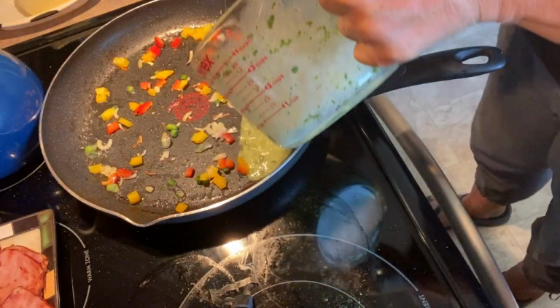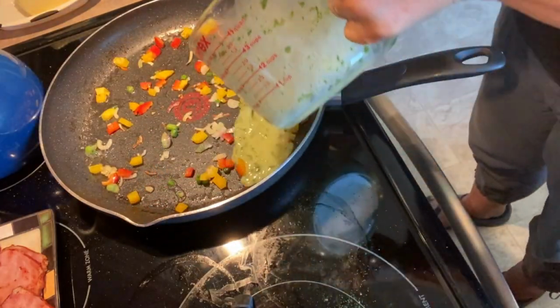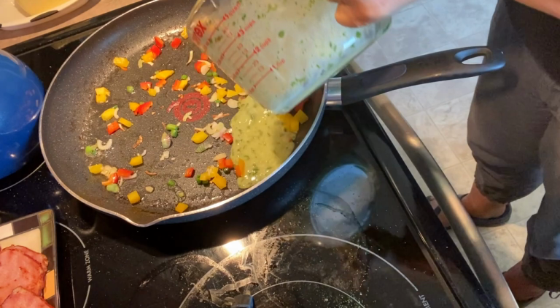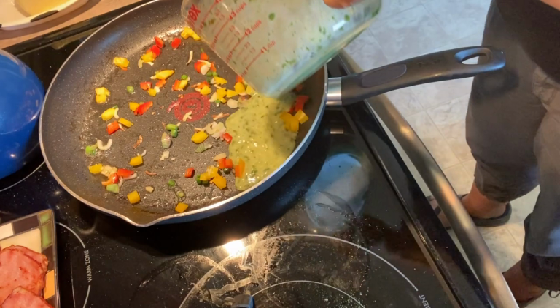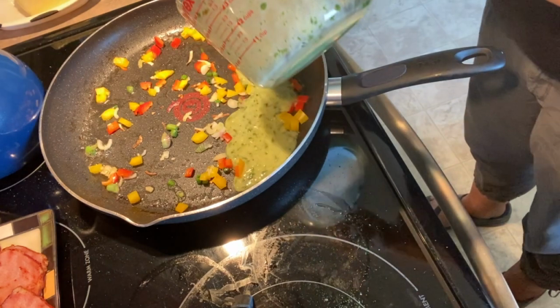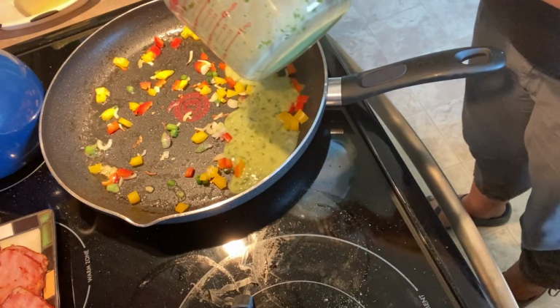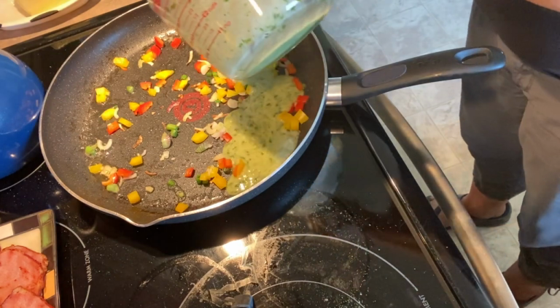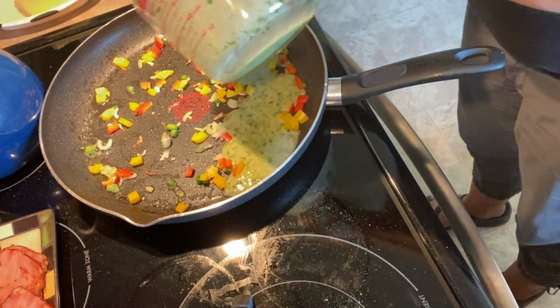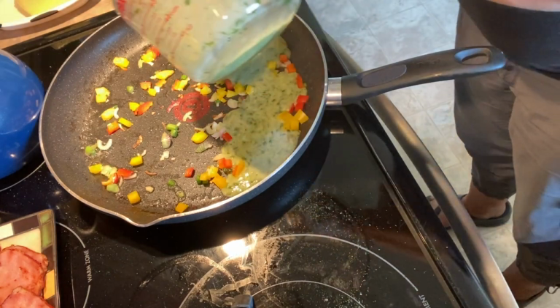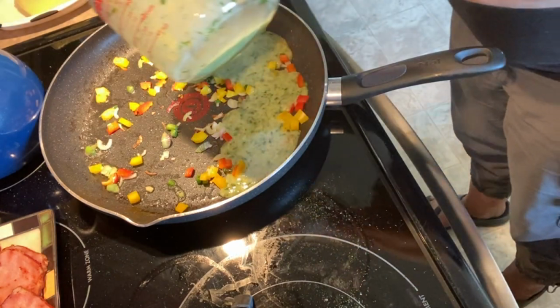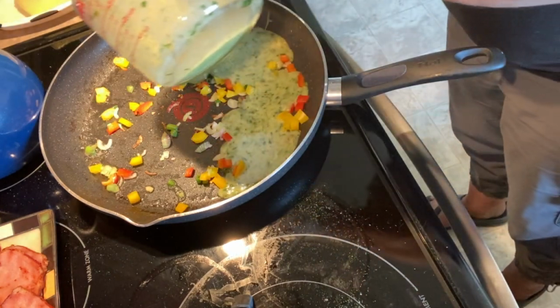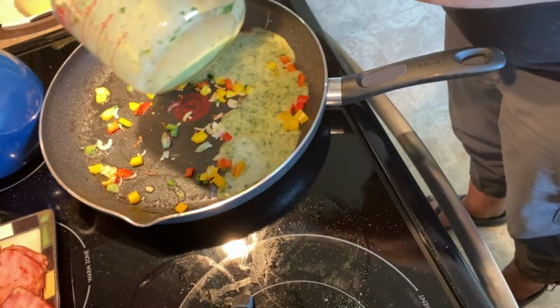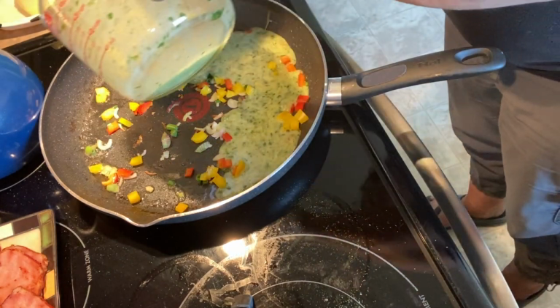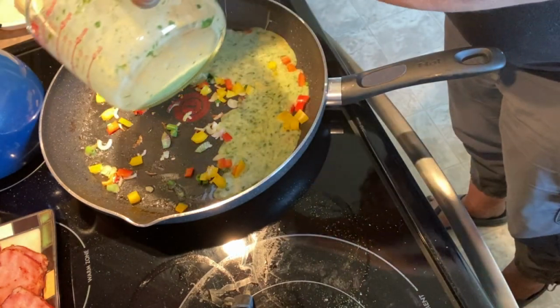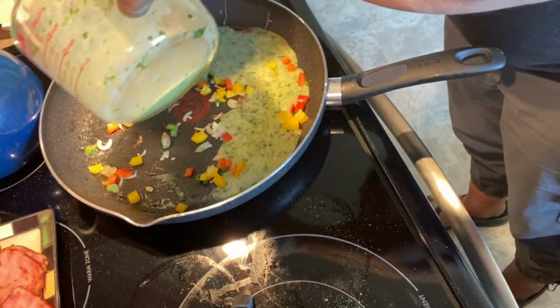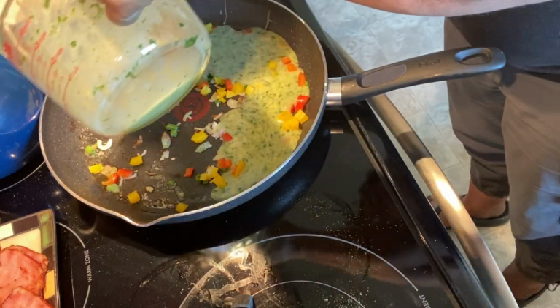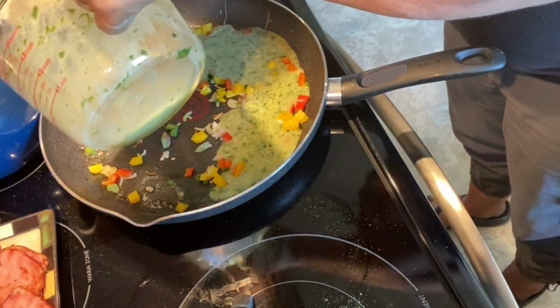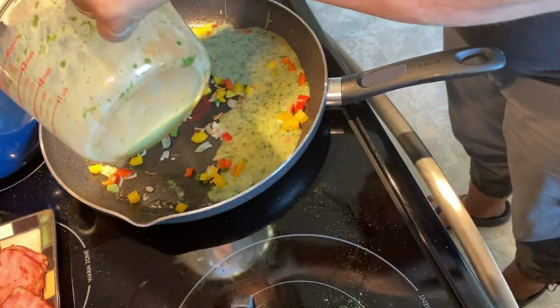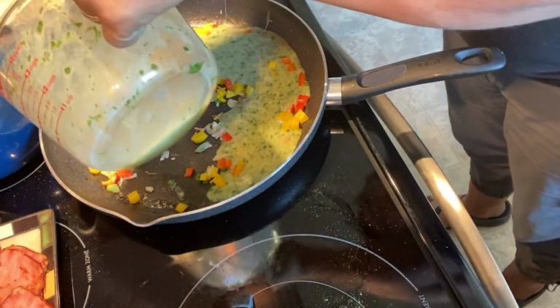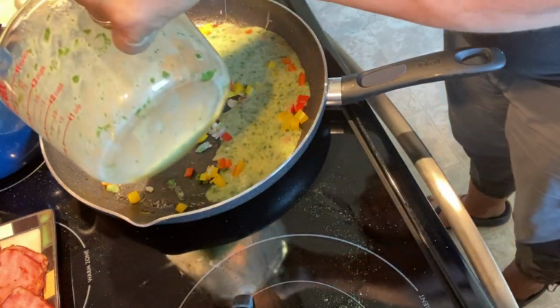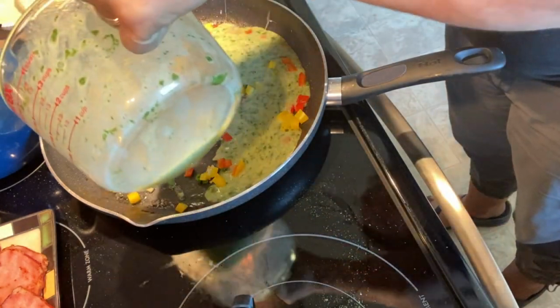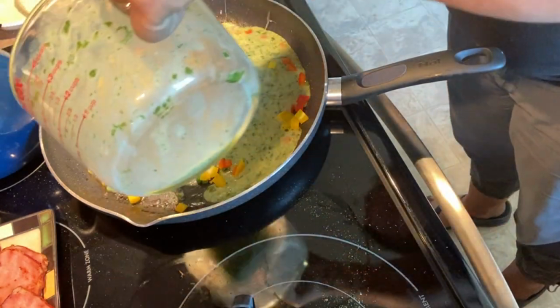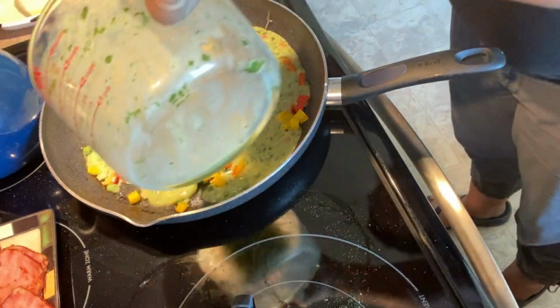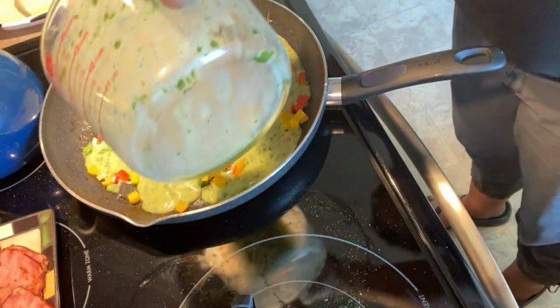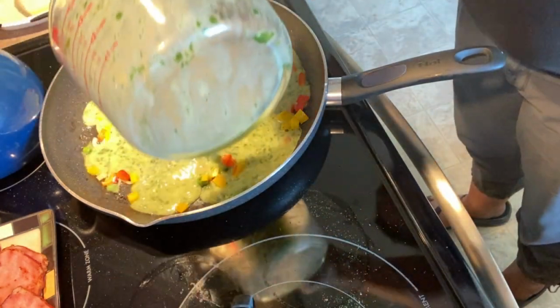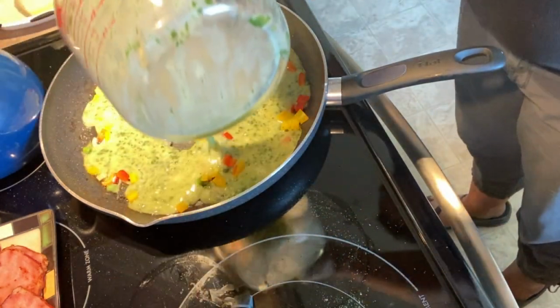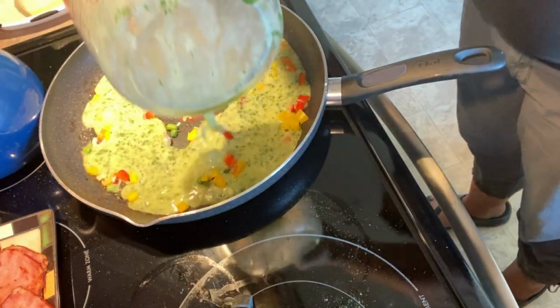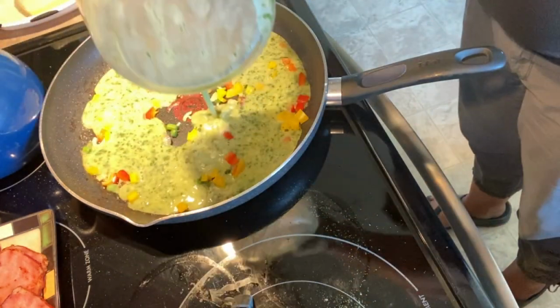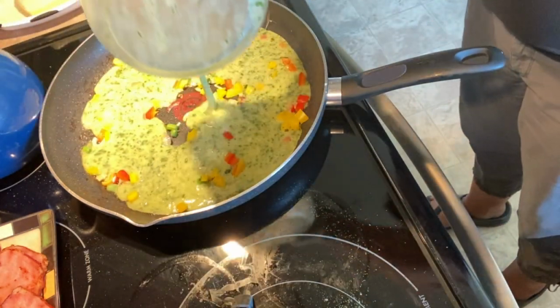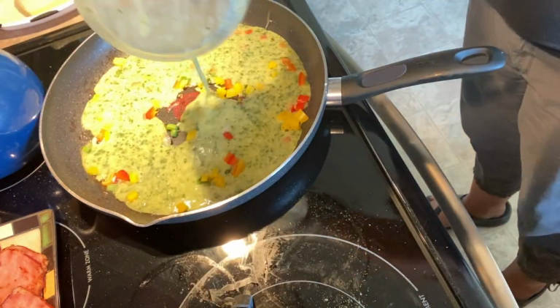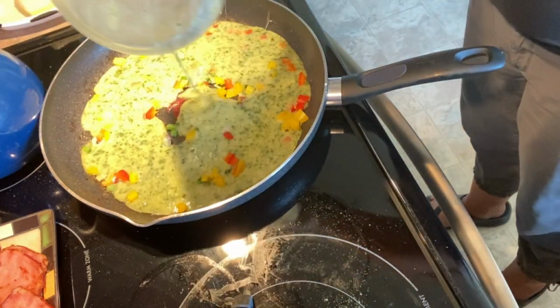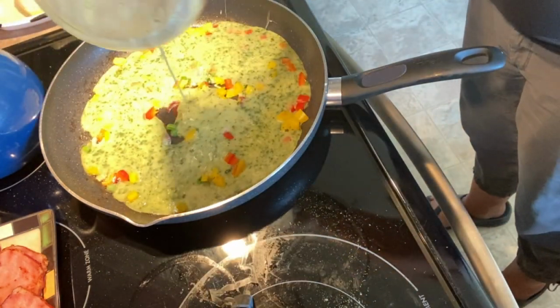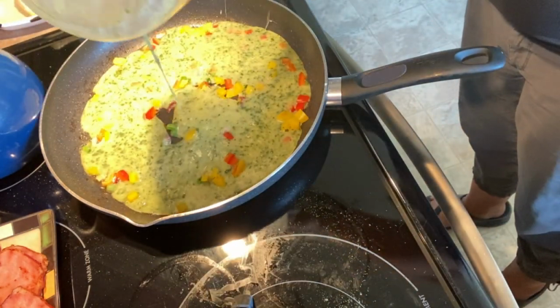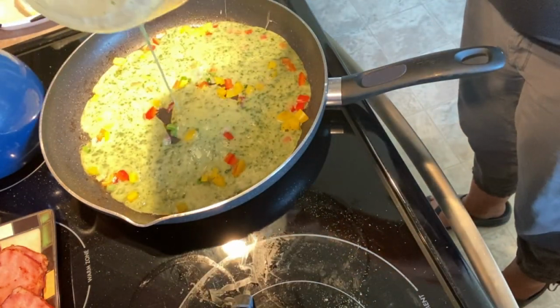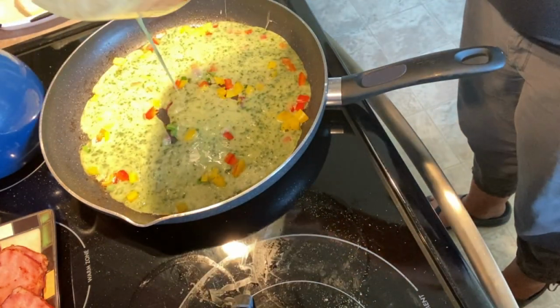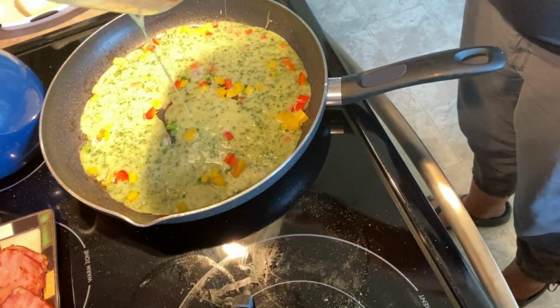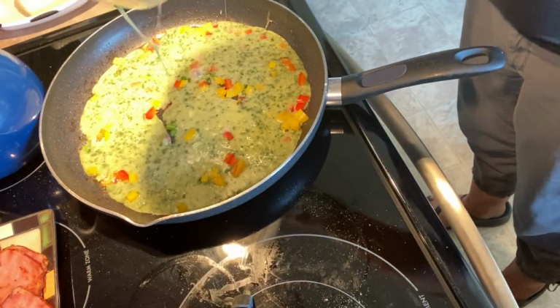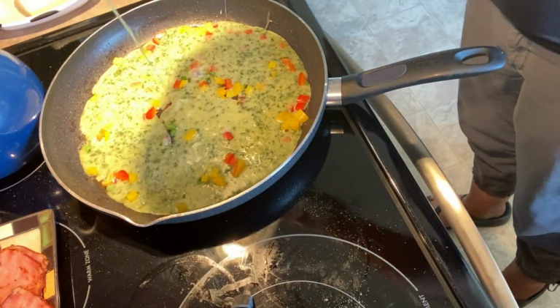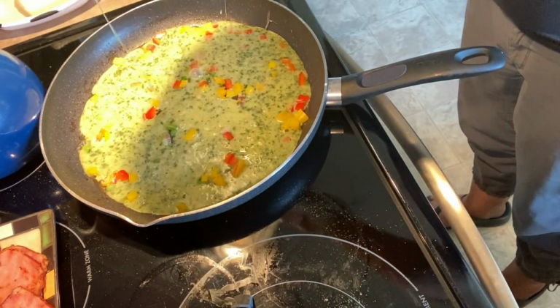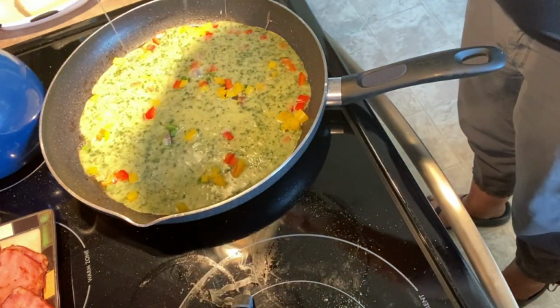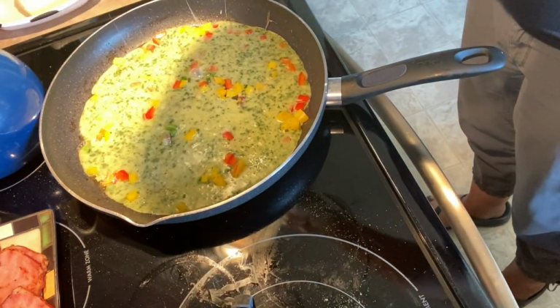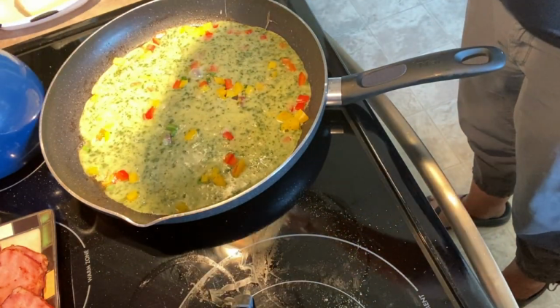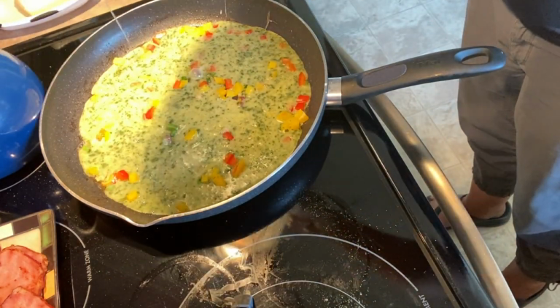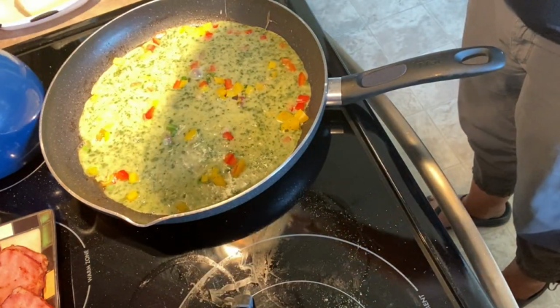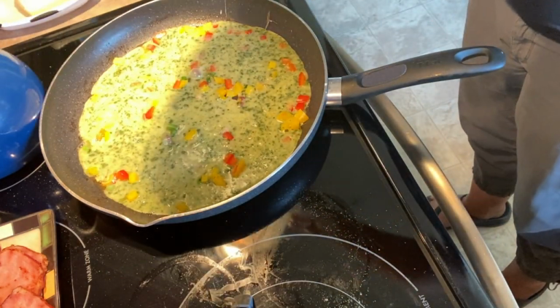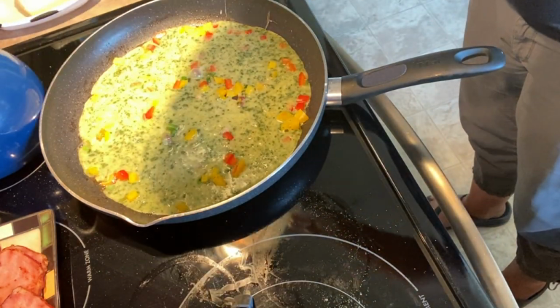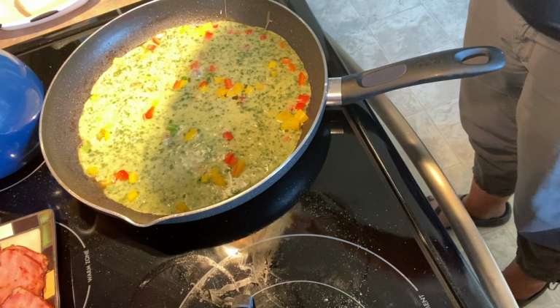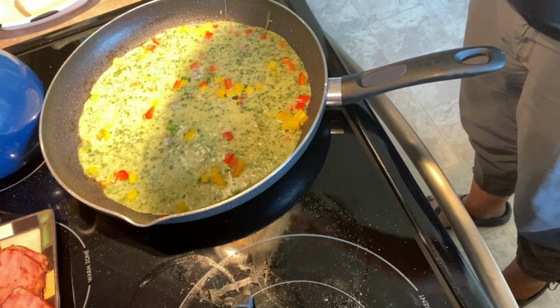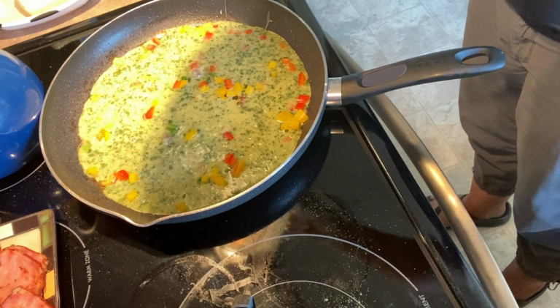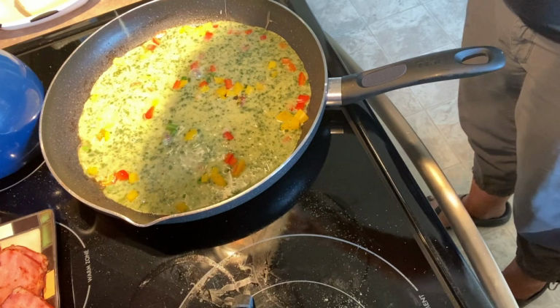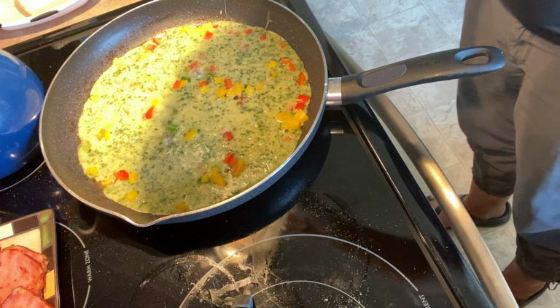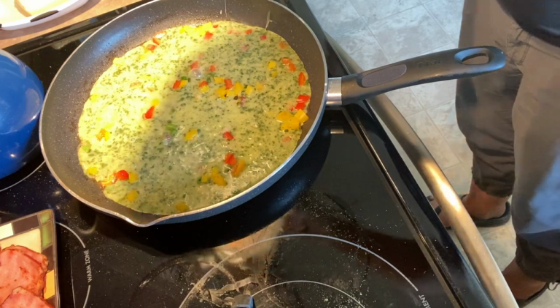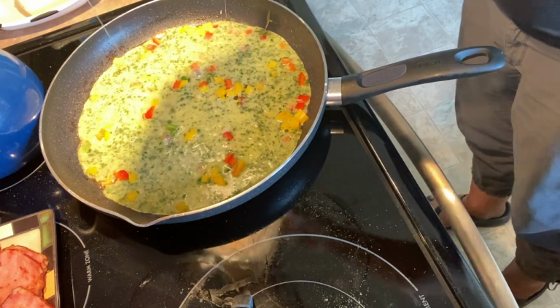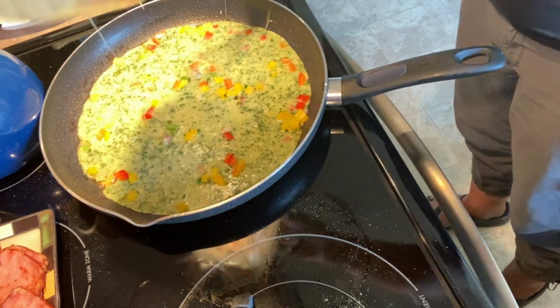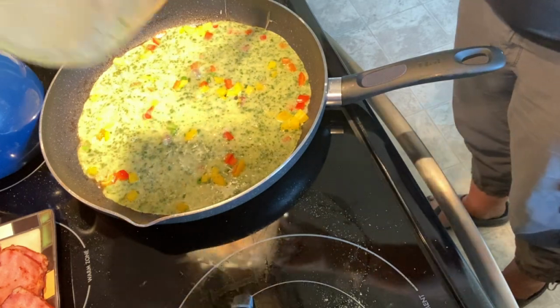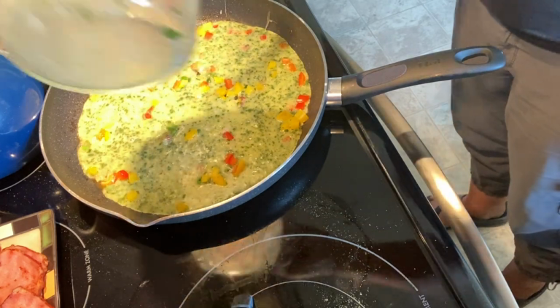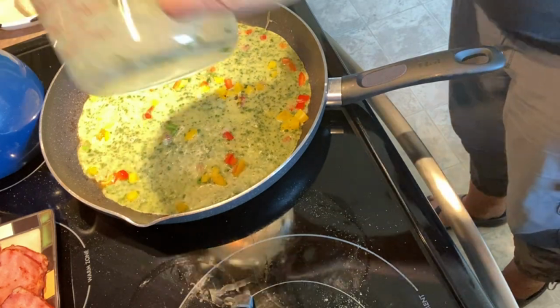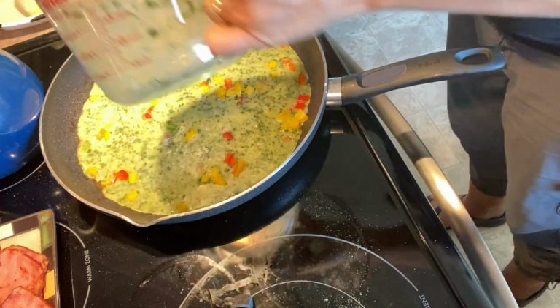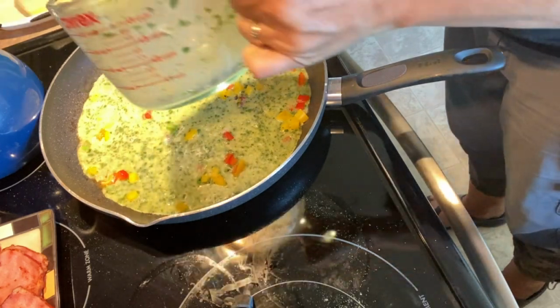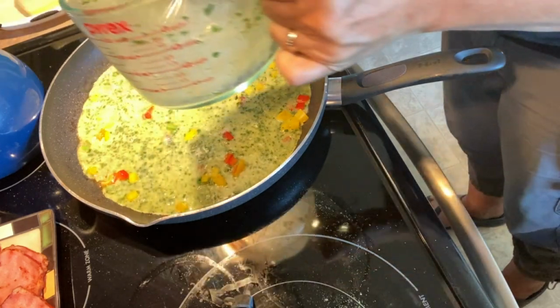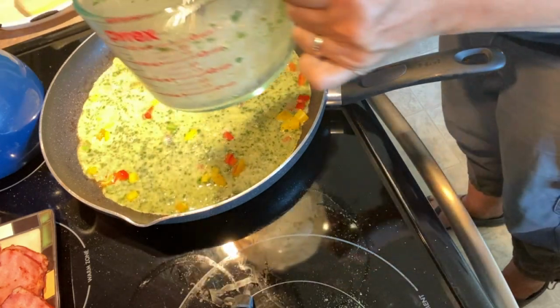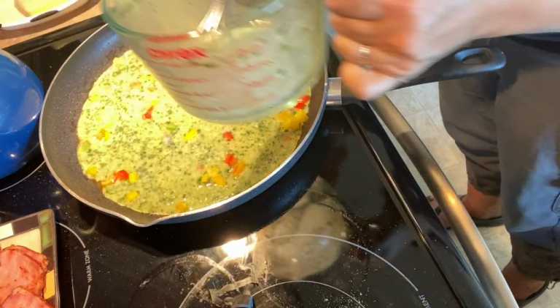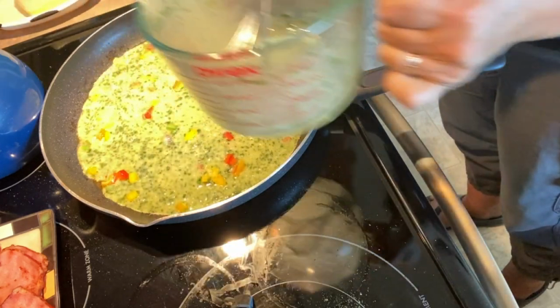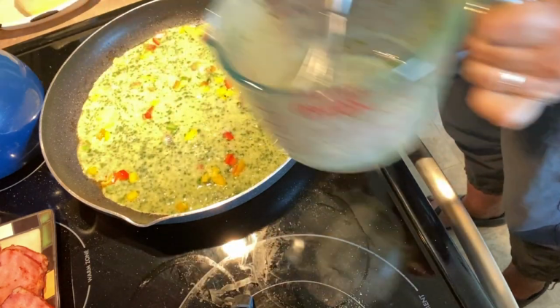So I hope you enjoyed watching my video on four ideas of how you can use up your lettuce greens from your garden.